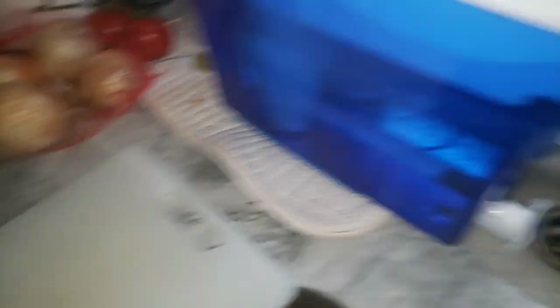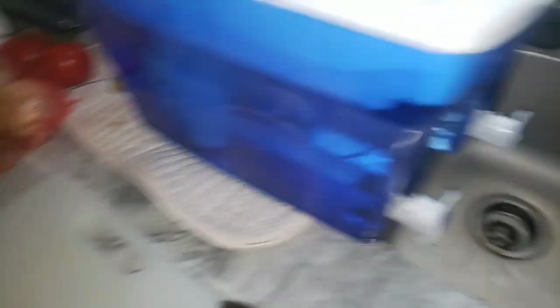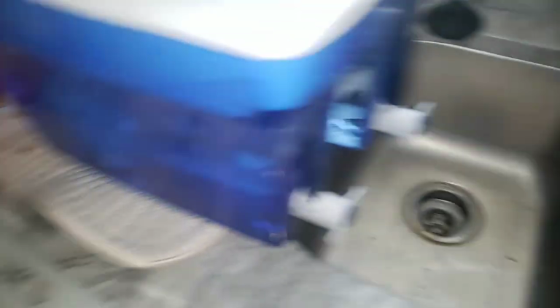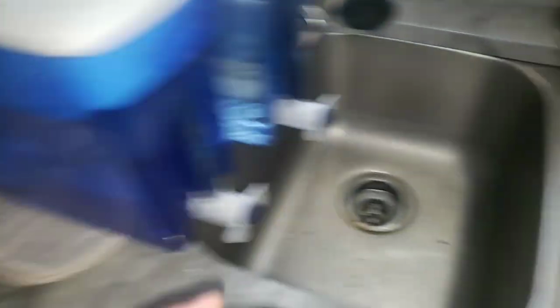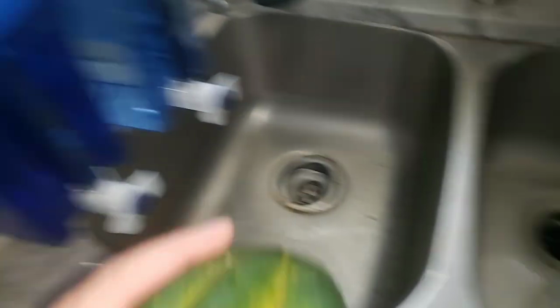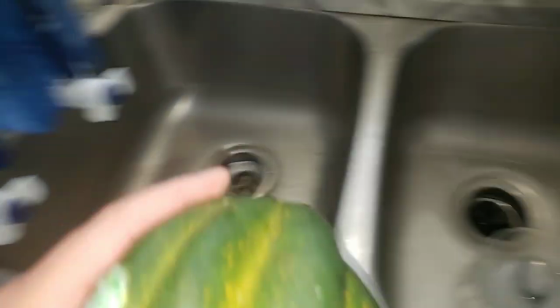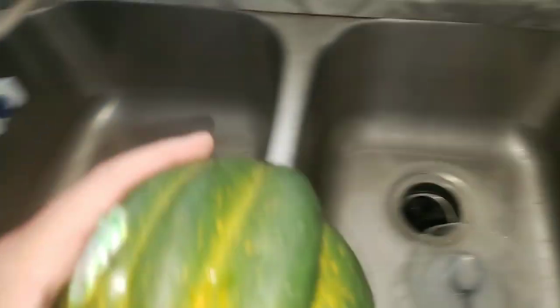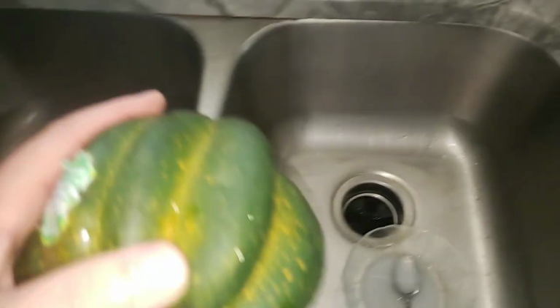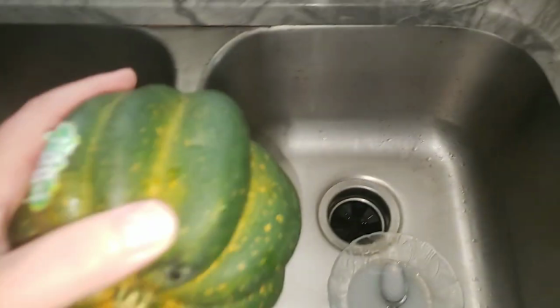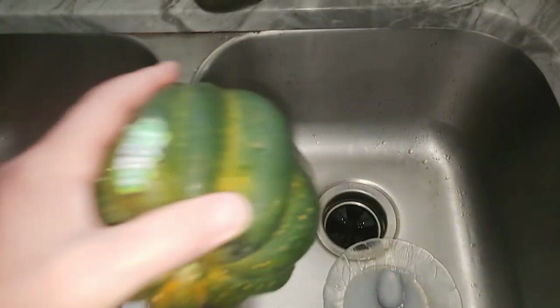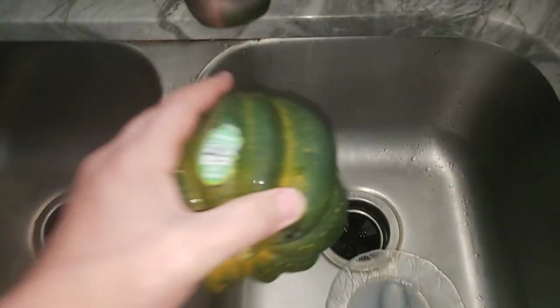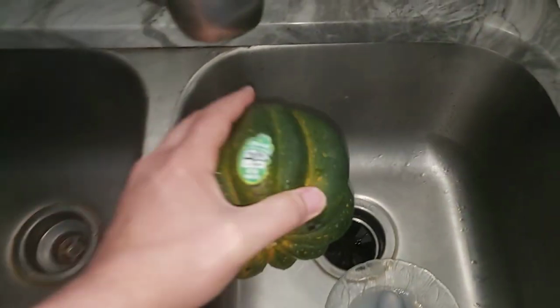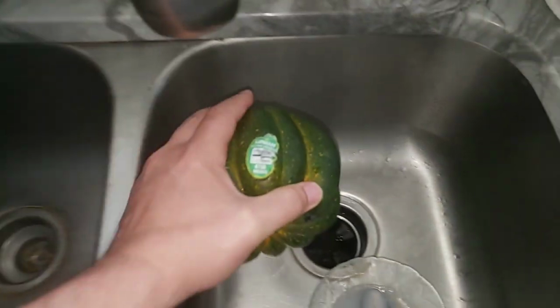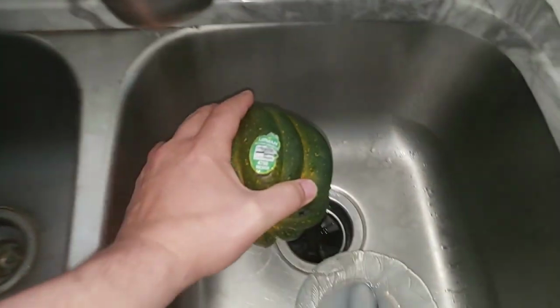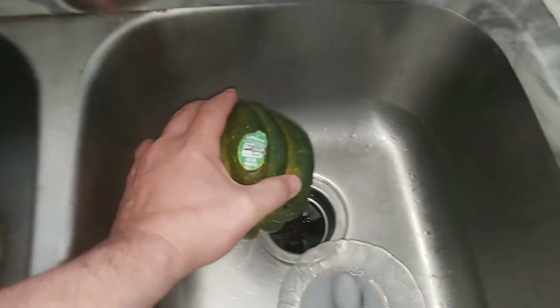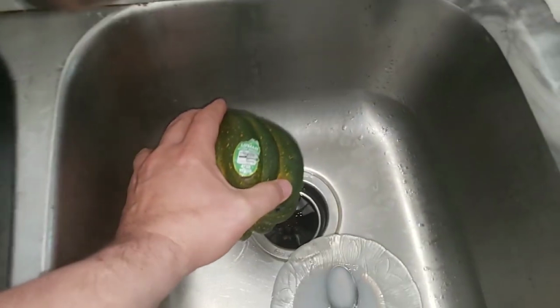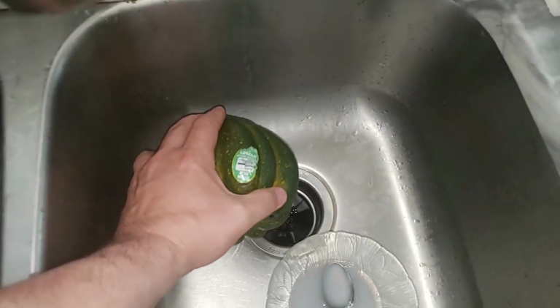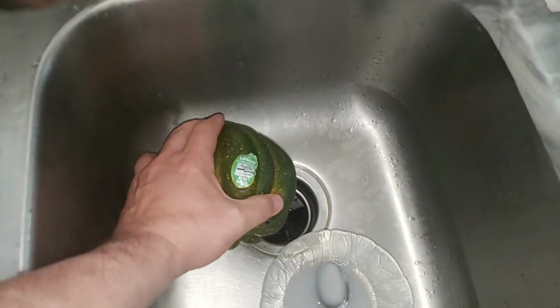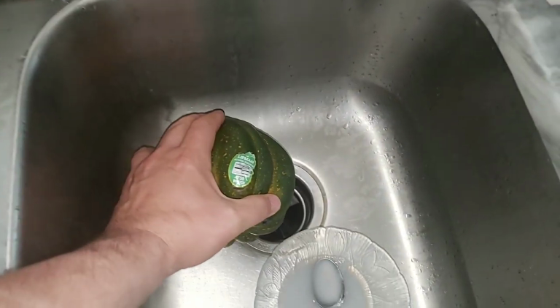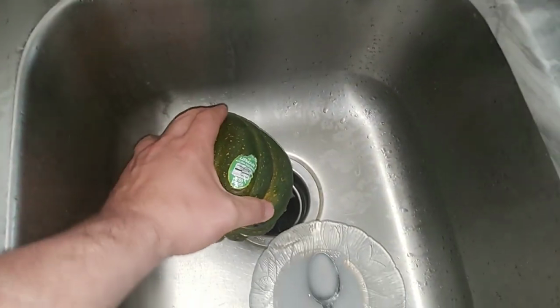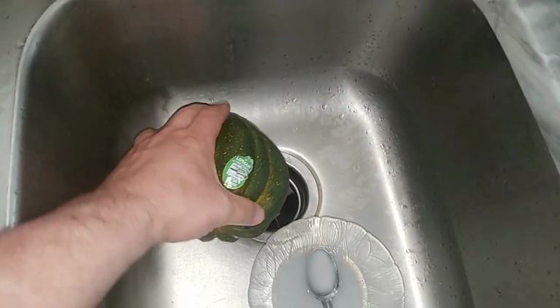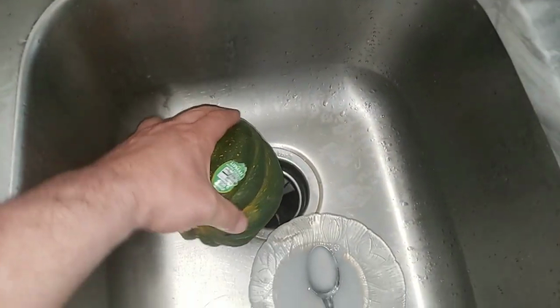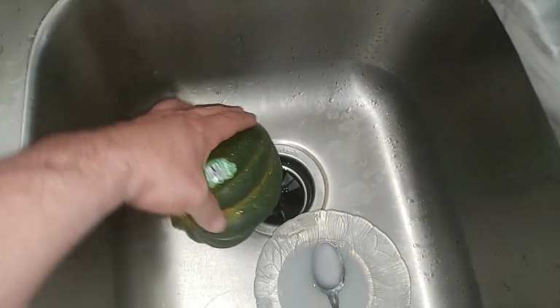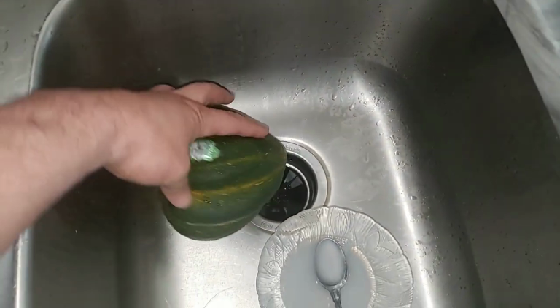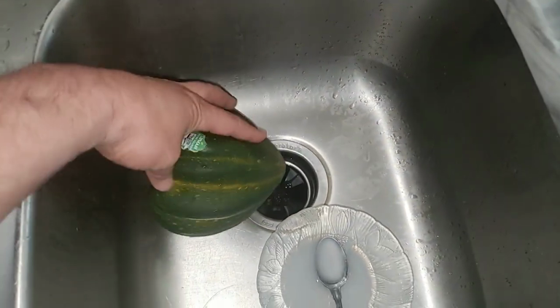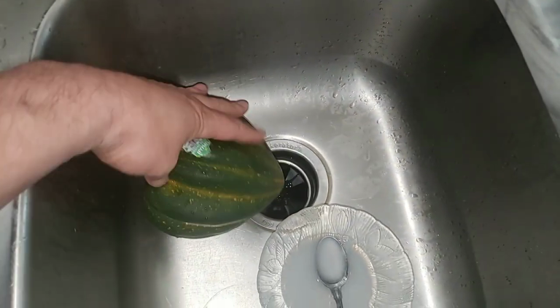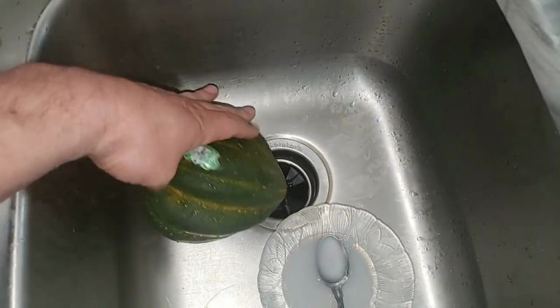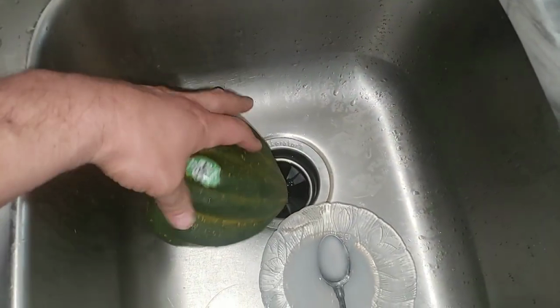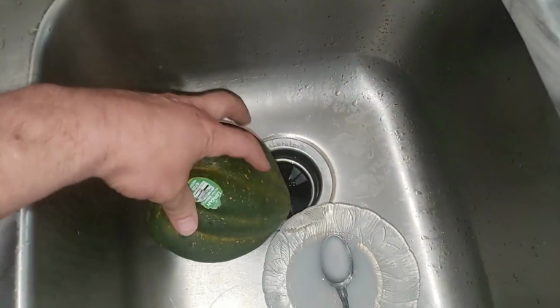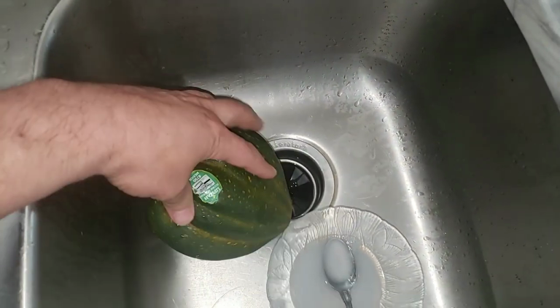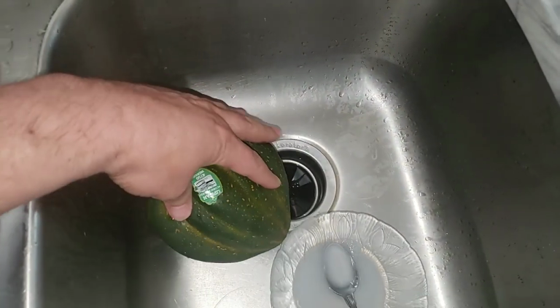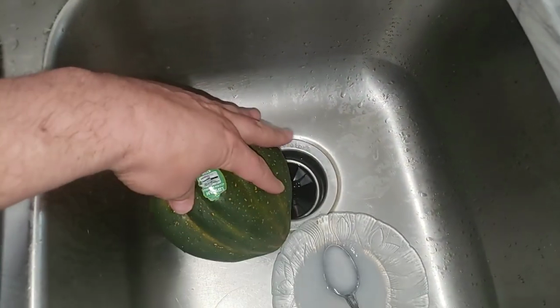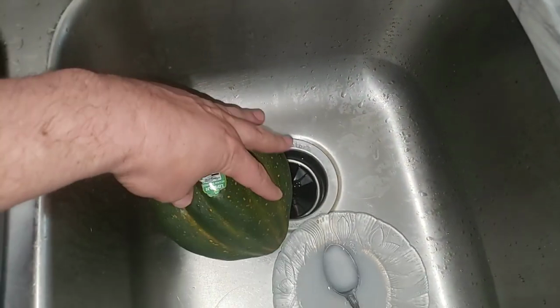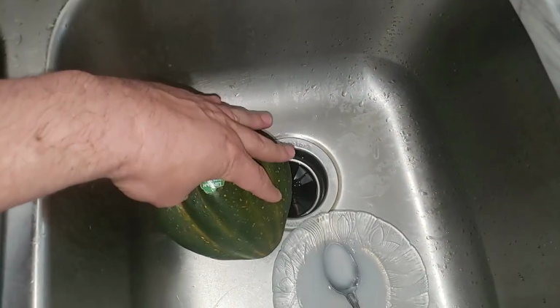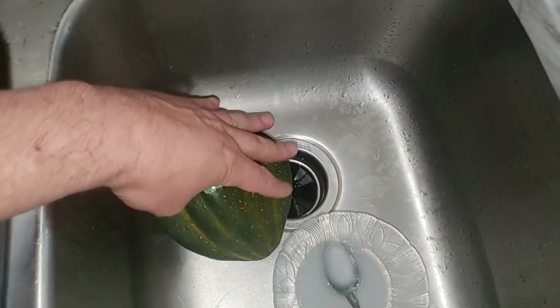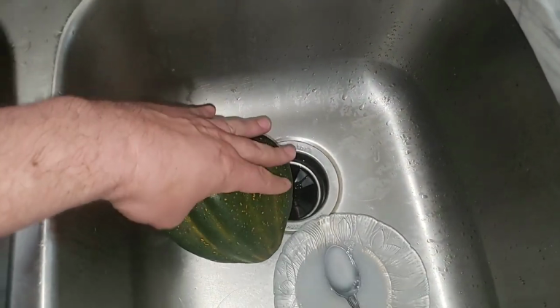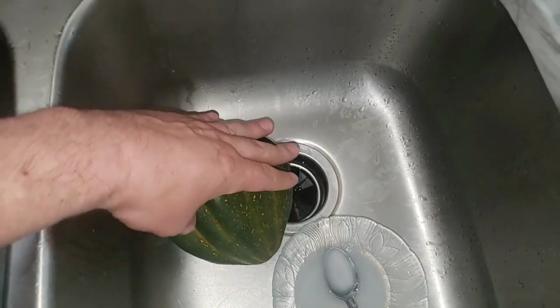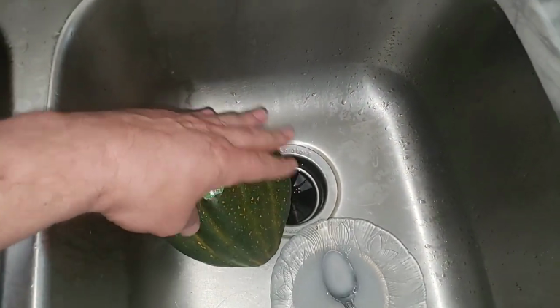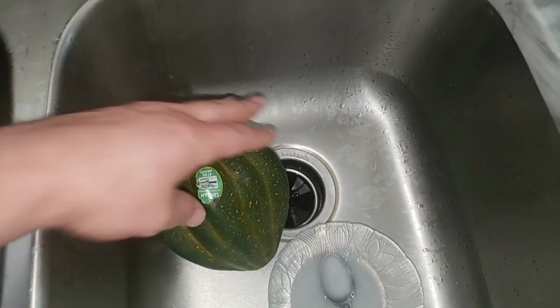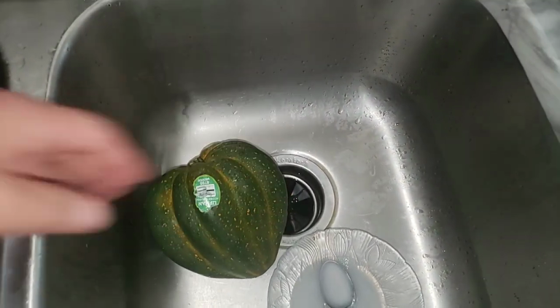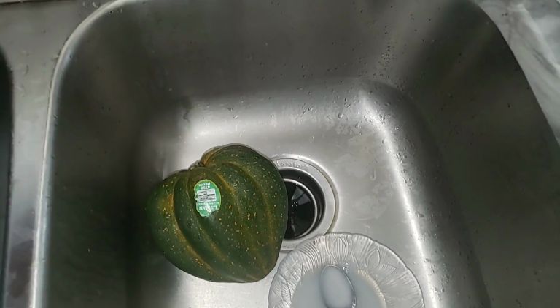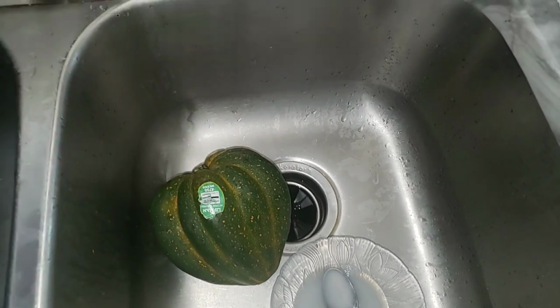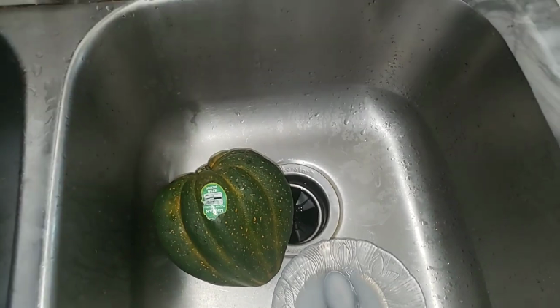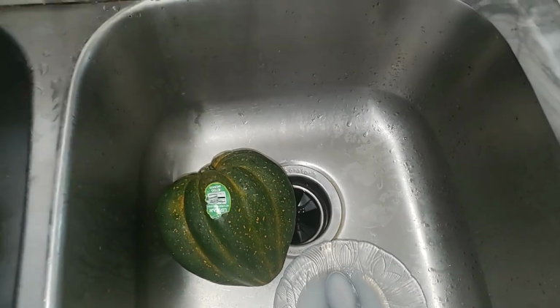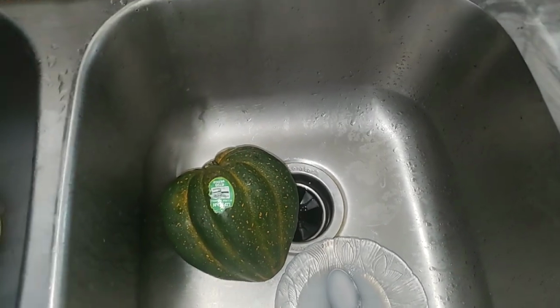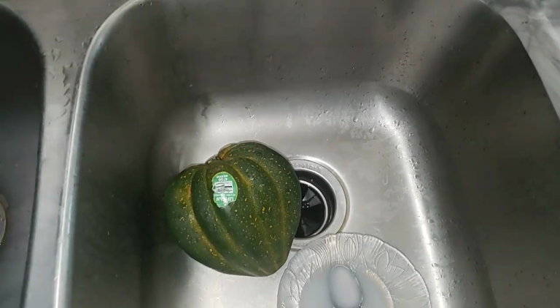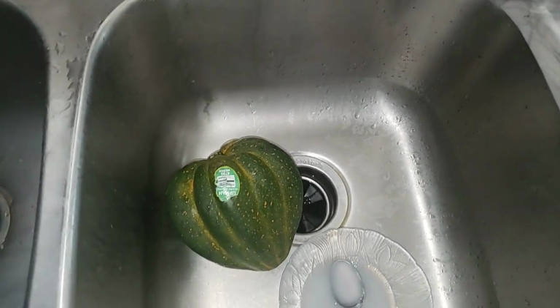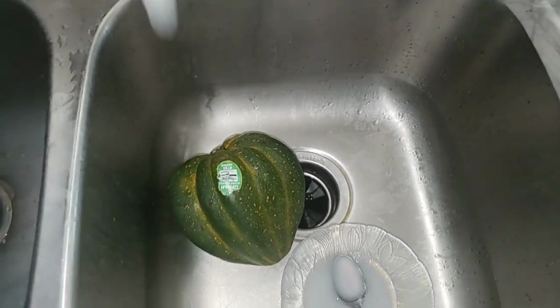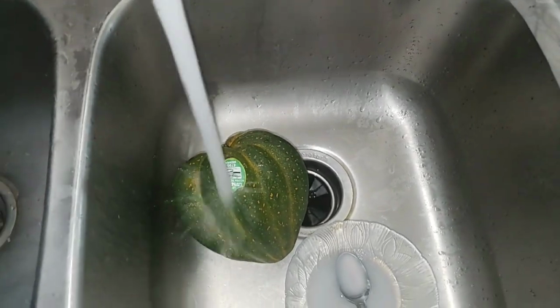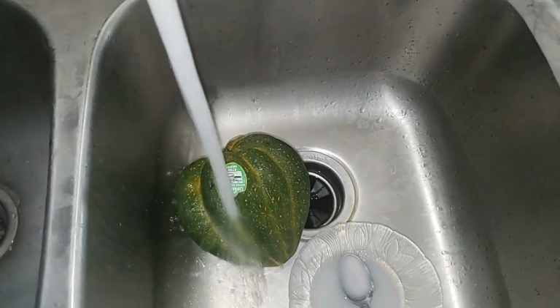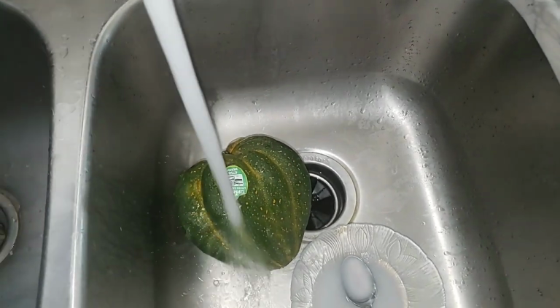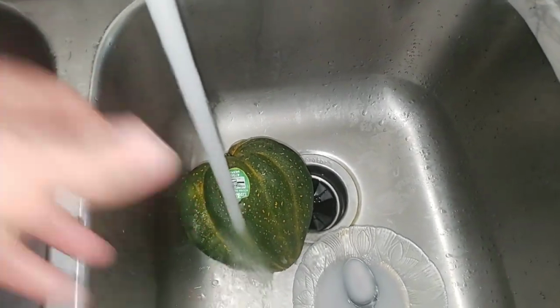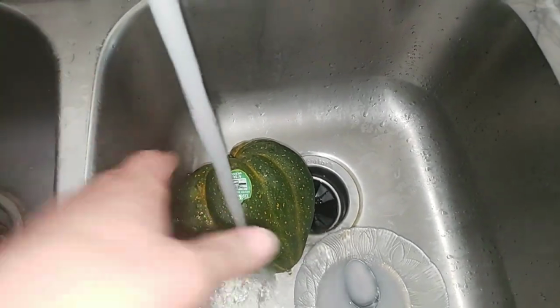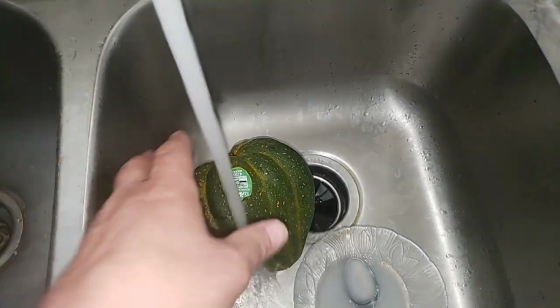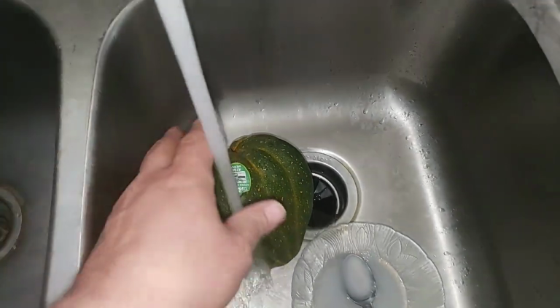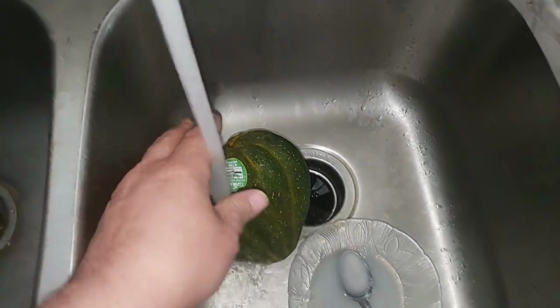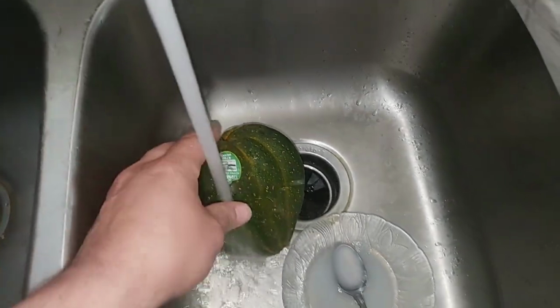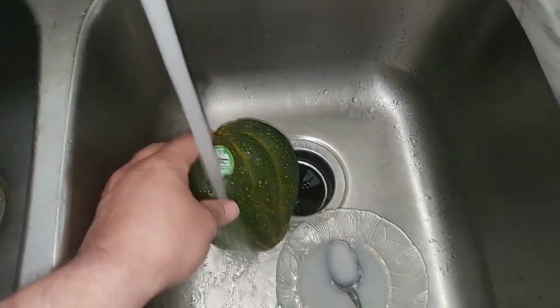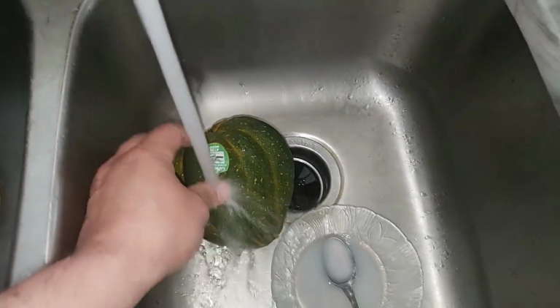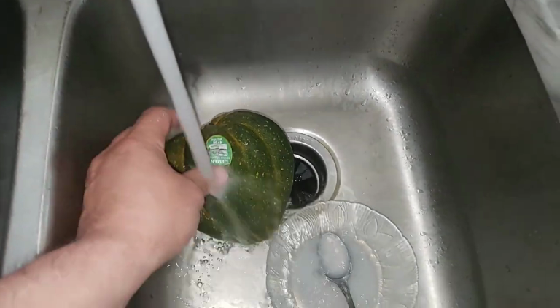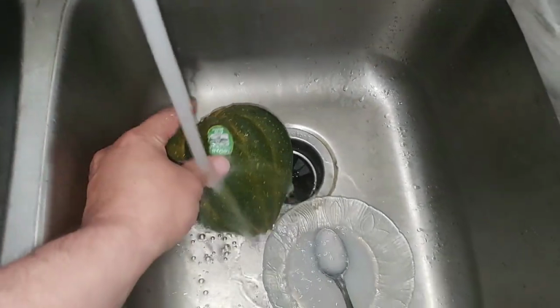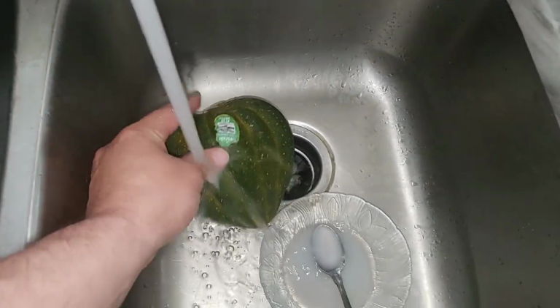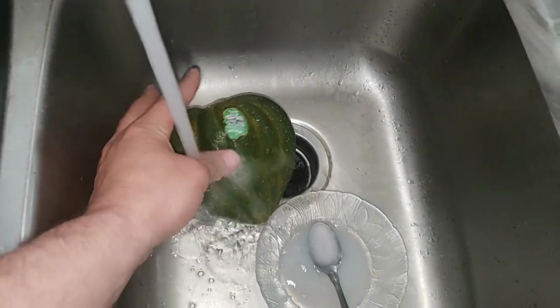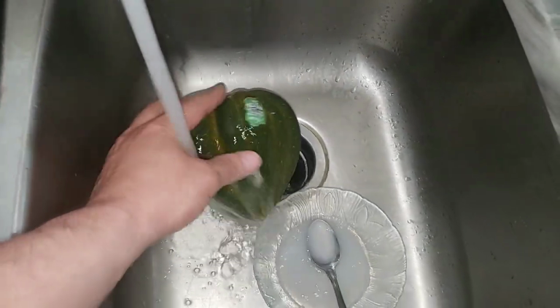Get it wet, get it warm, rinse it off a little bit more.